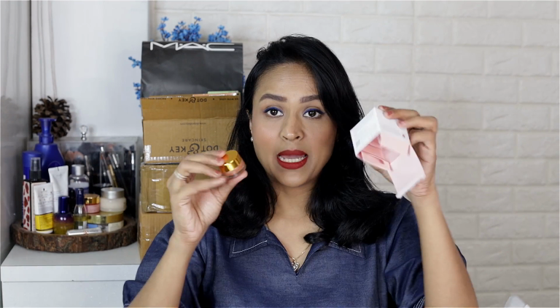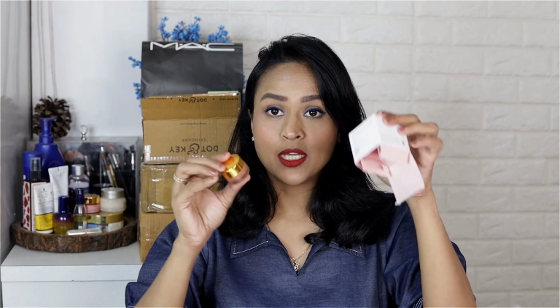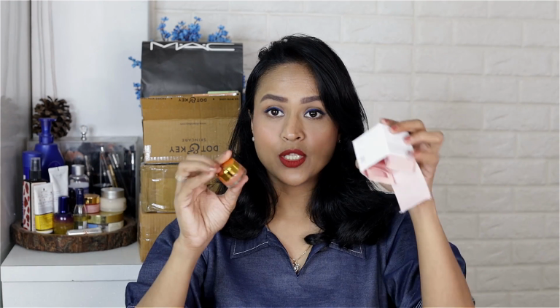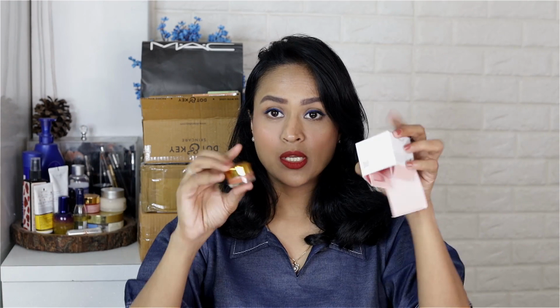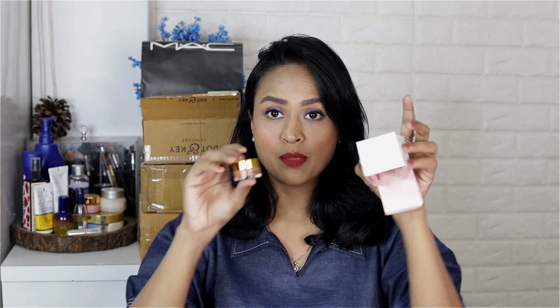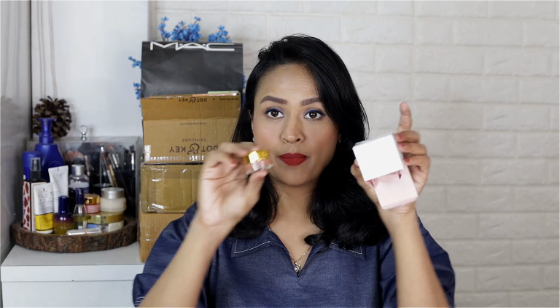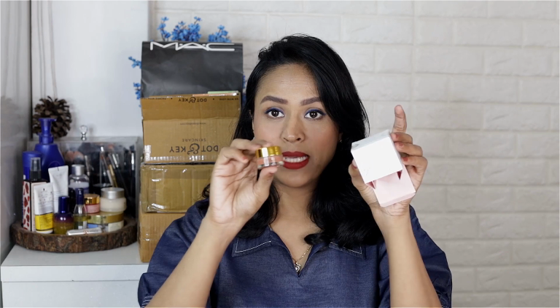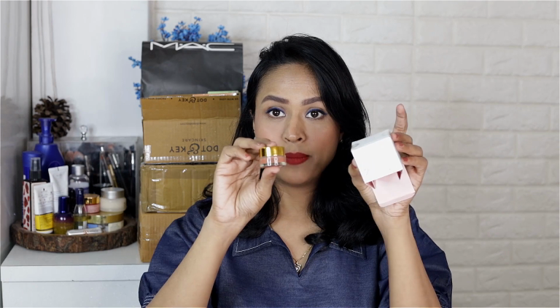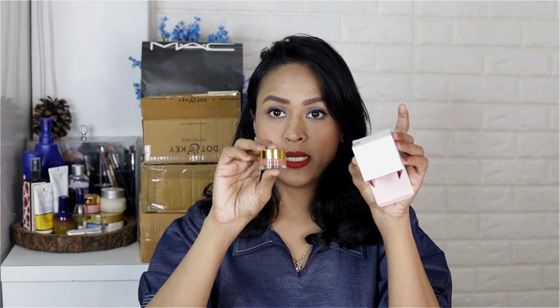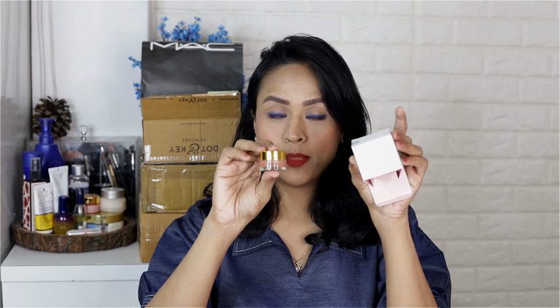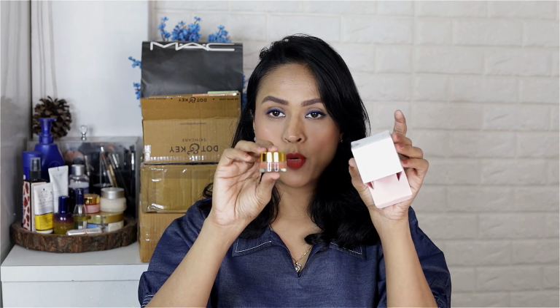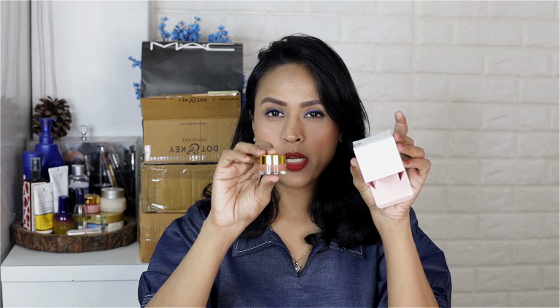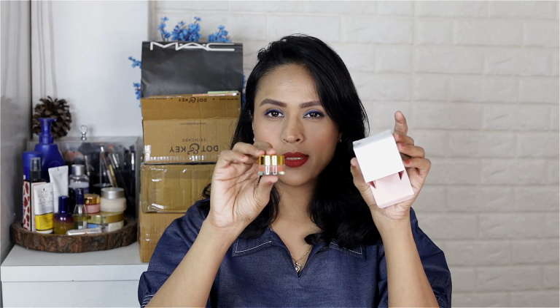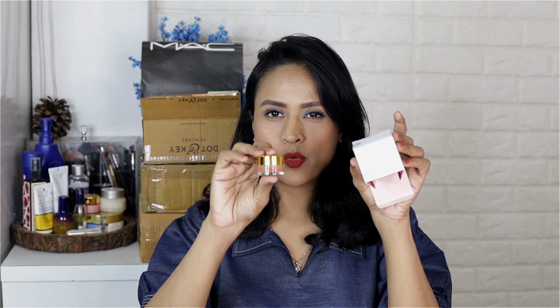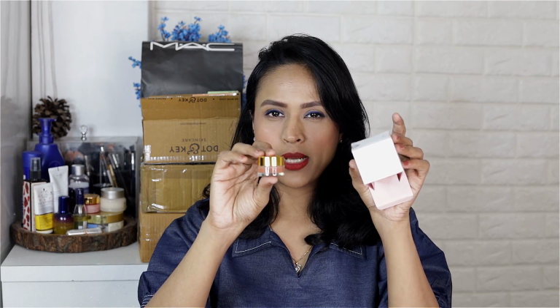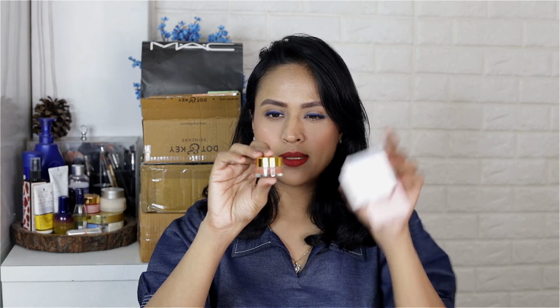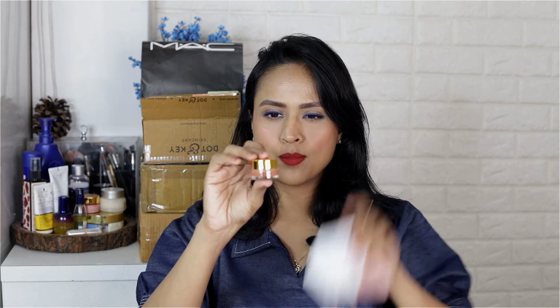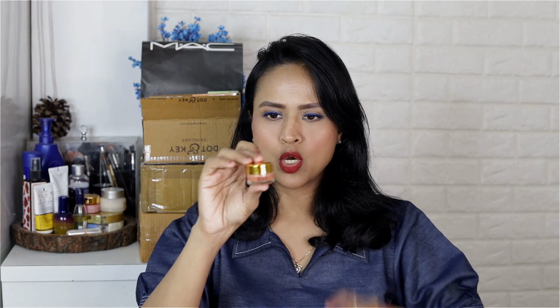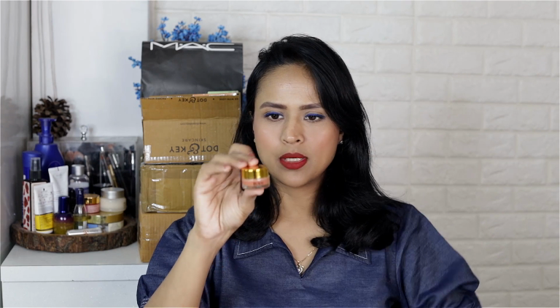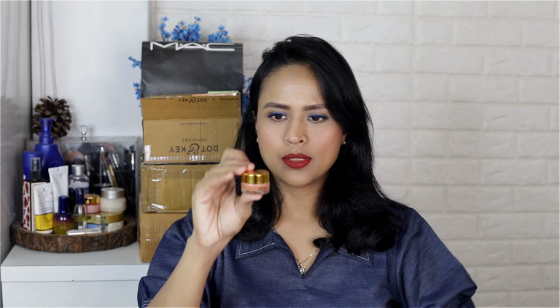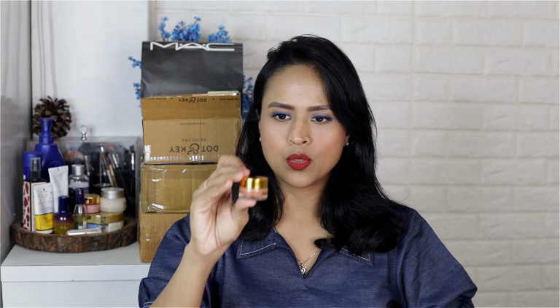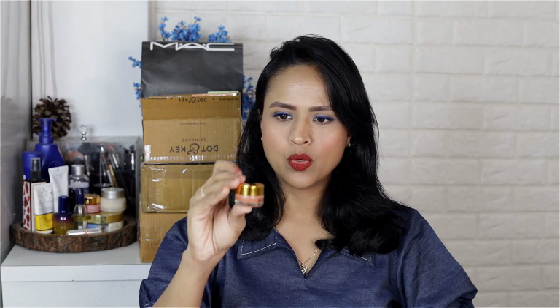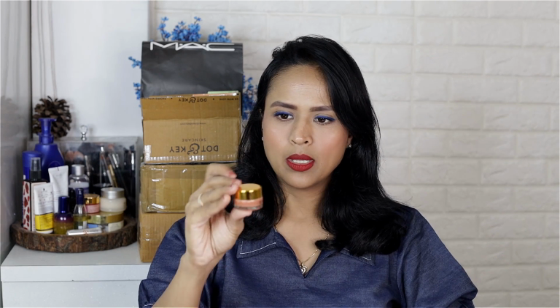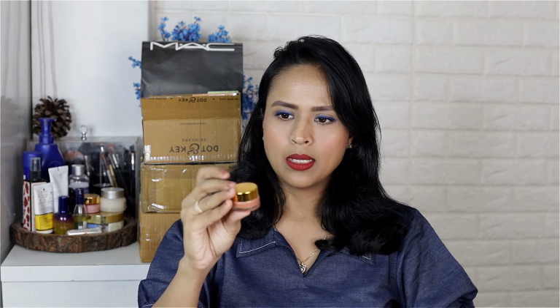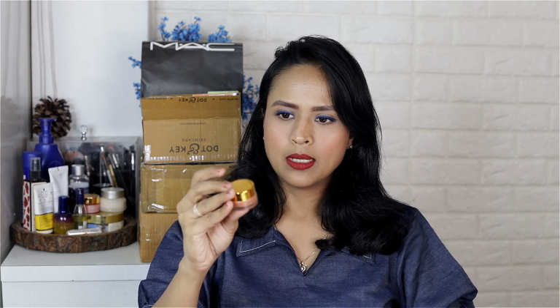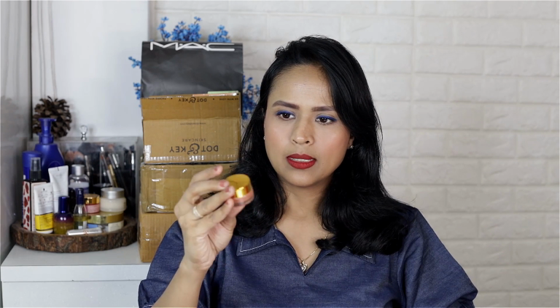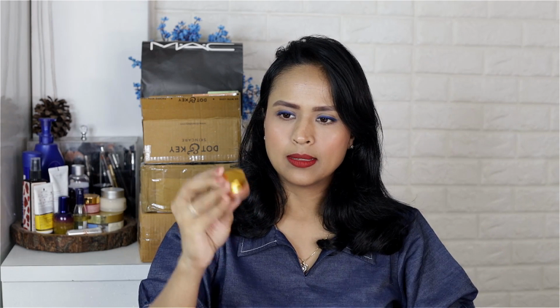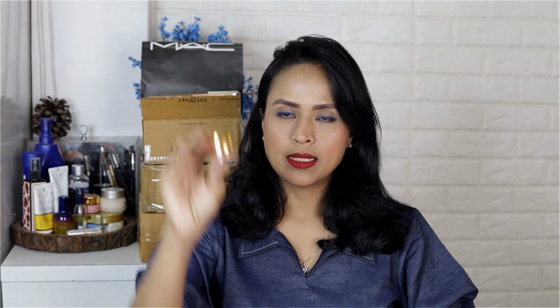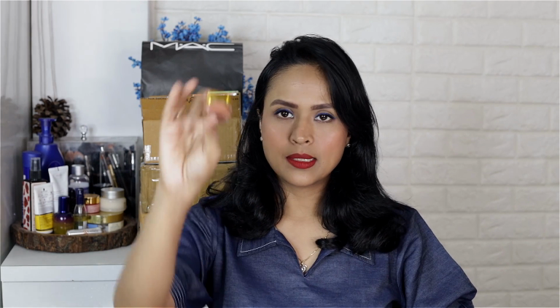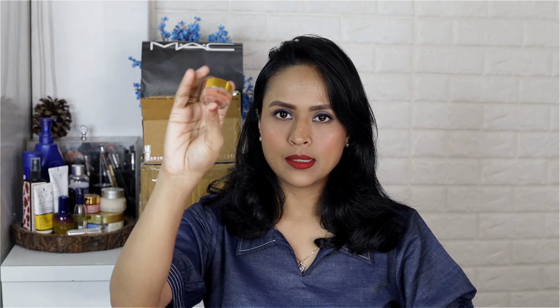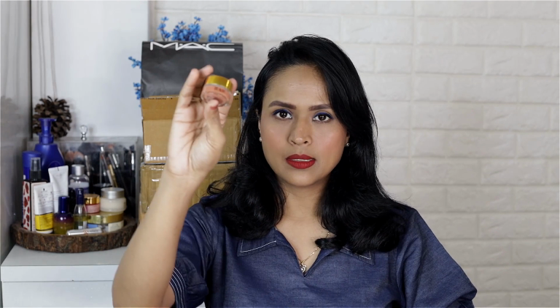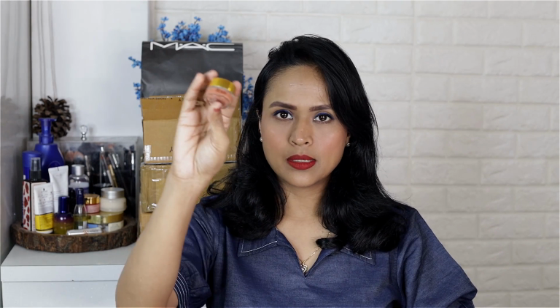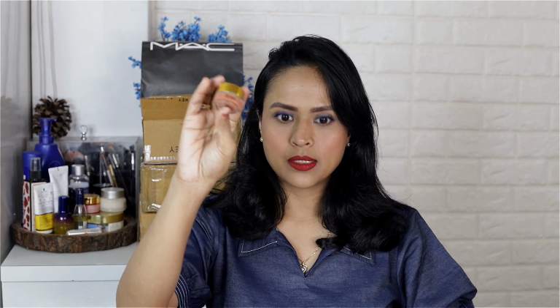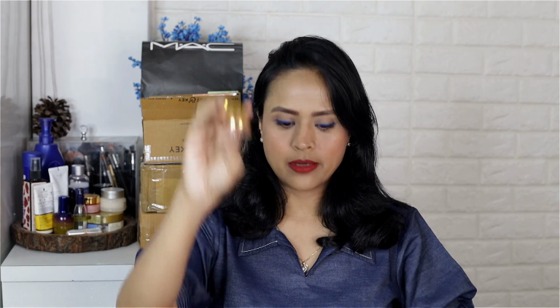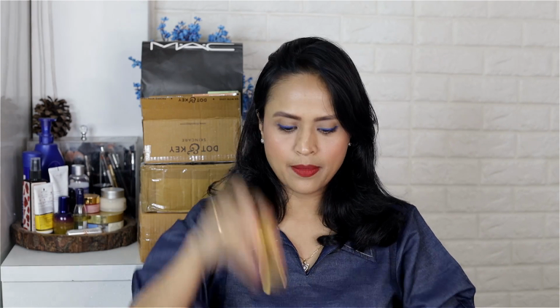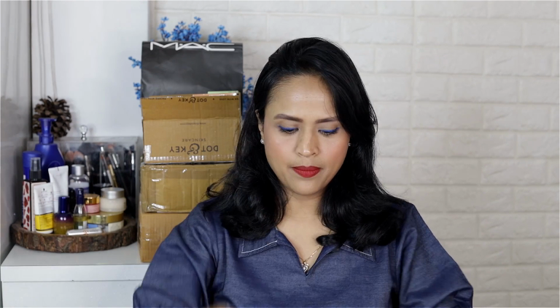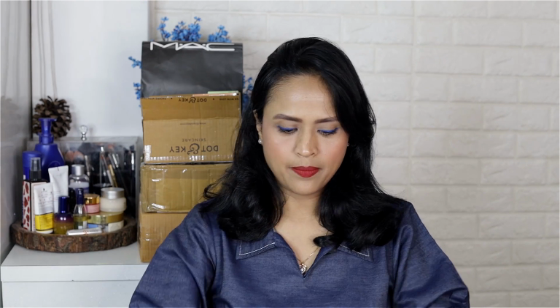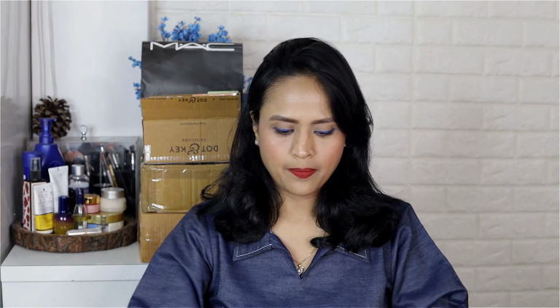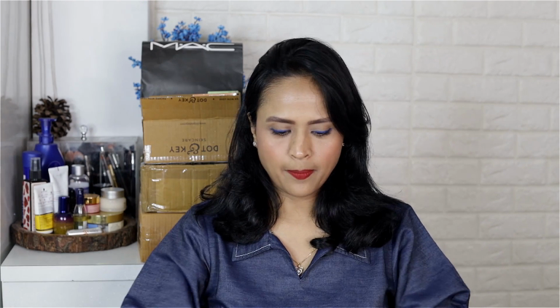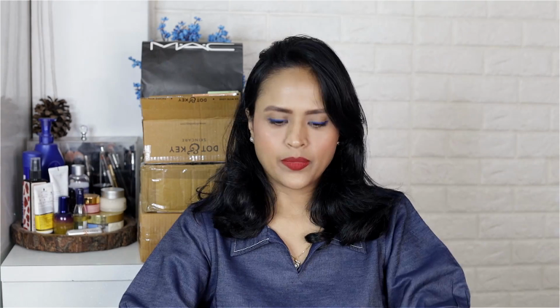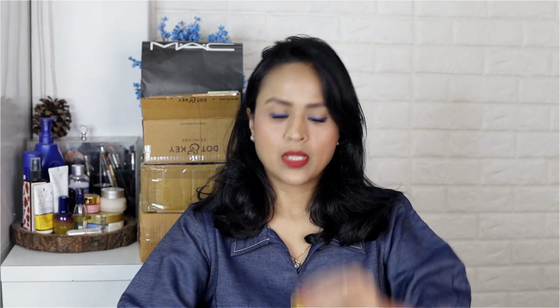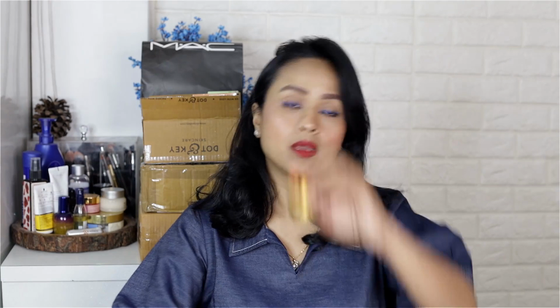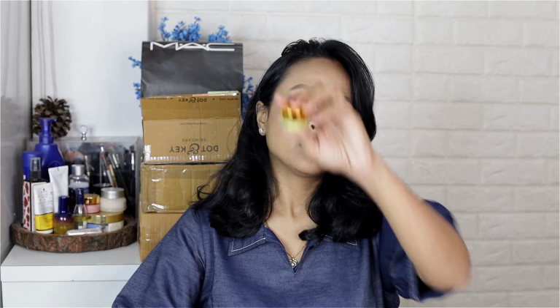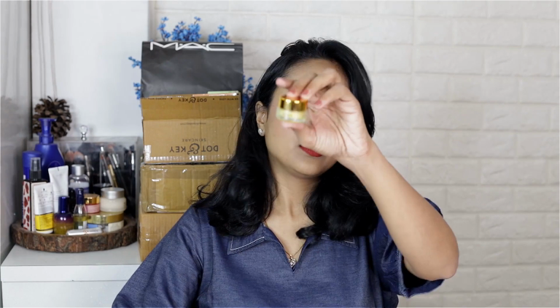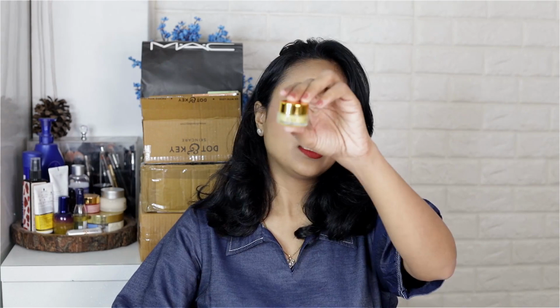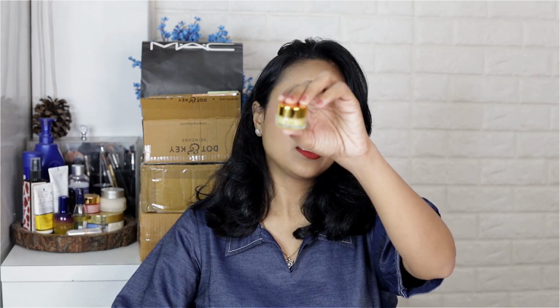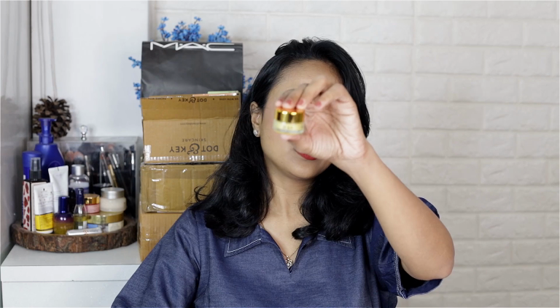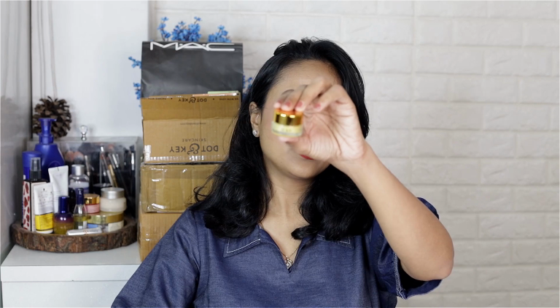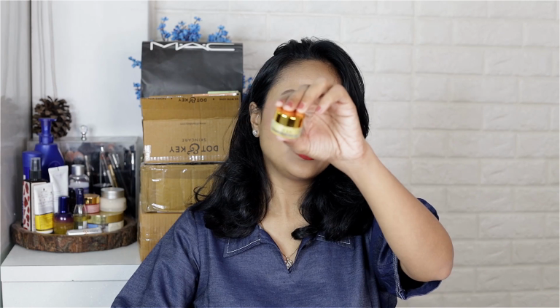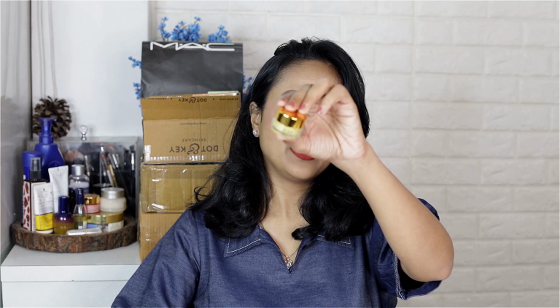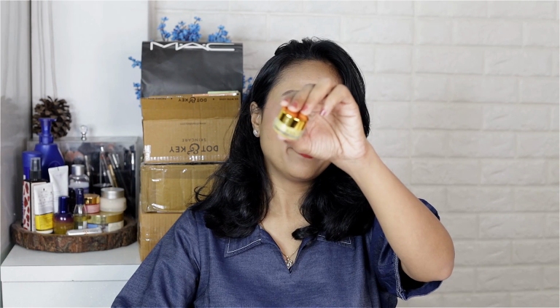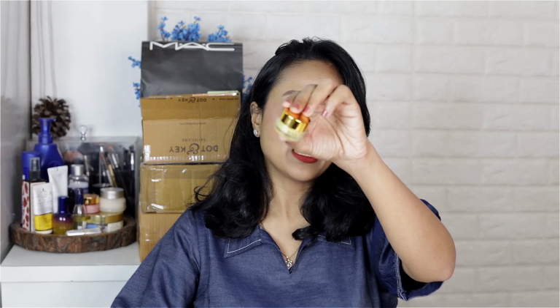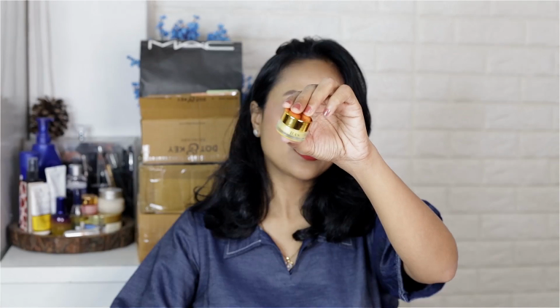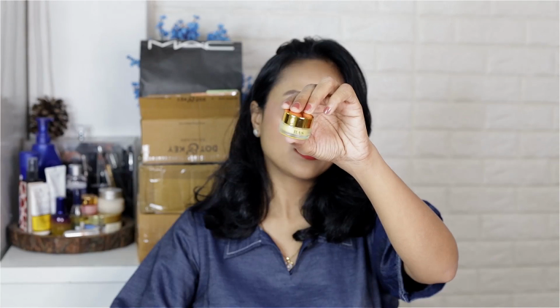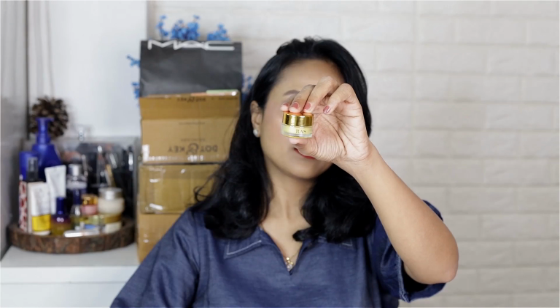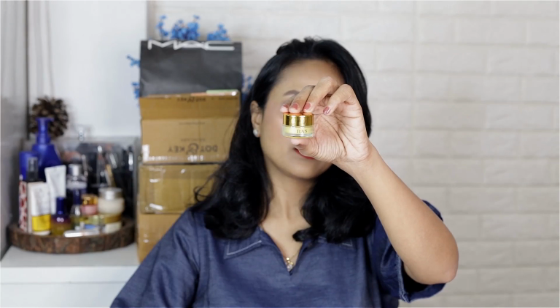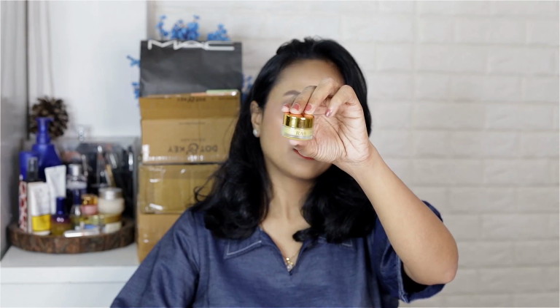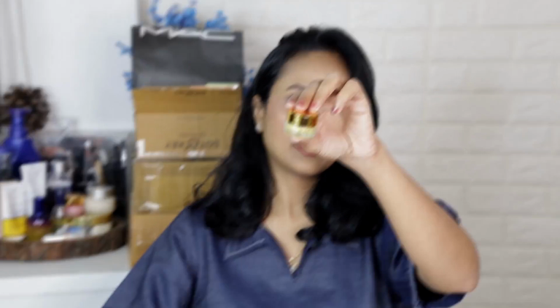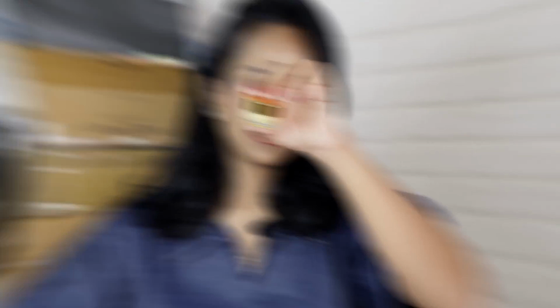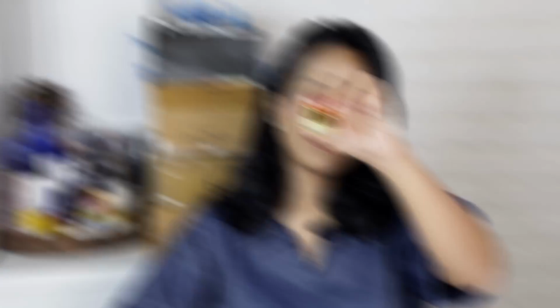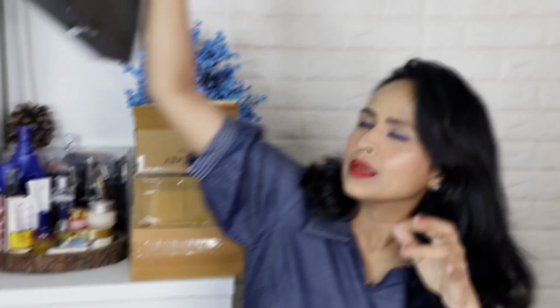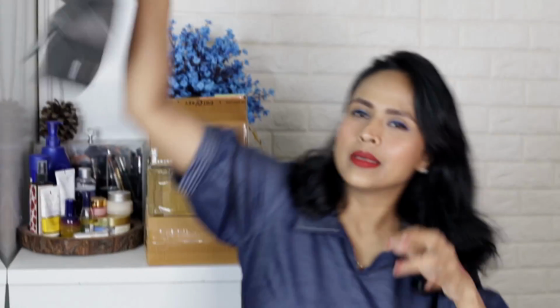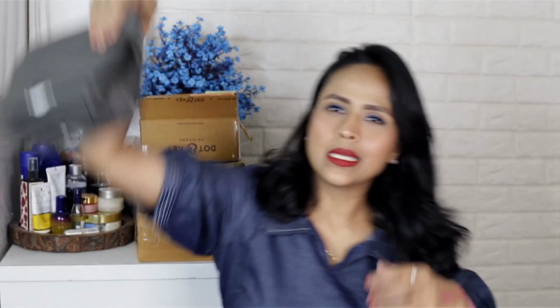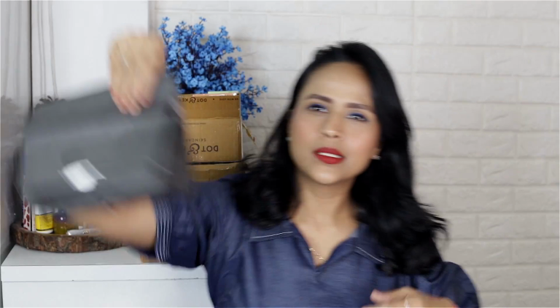The packaging is big but the pot is quite small. This is the scrub and this is the lip mask.